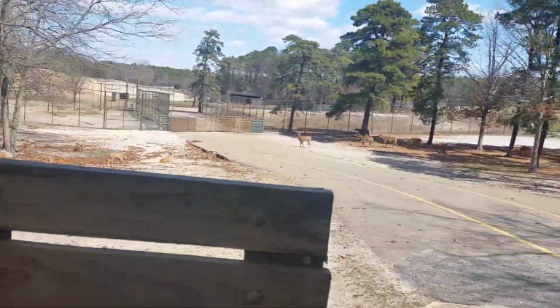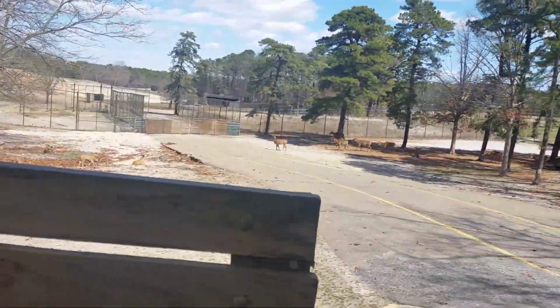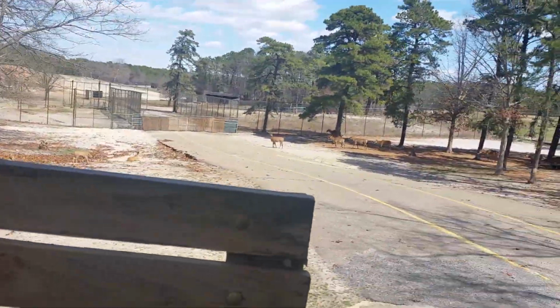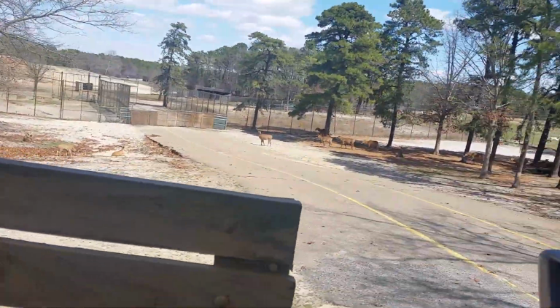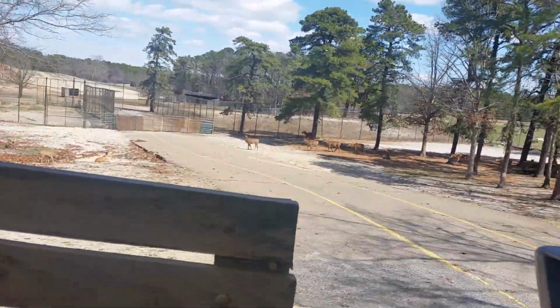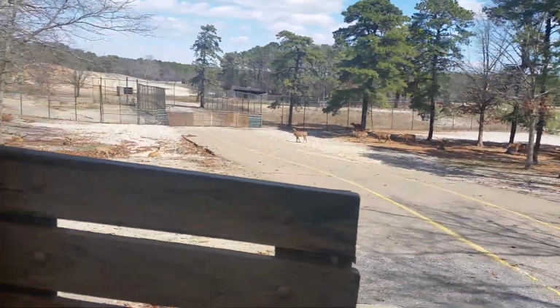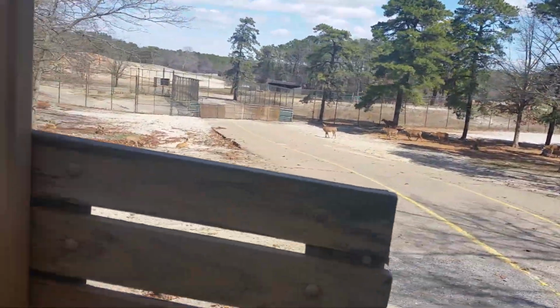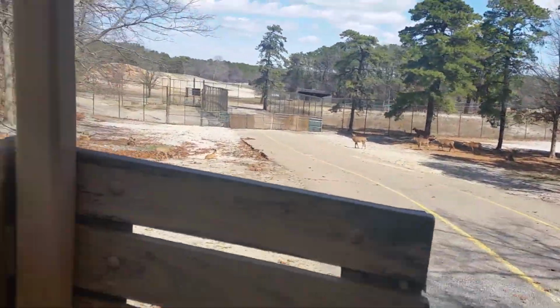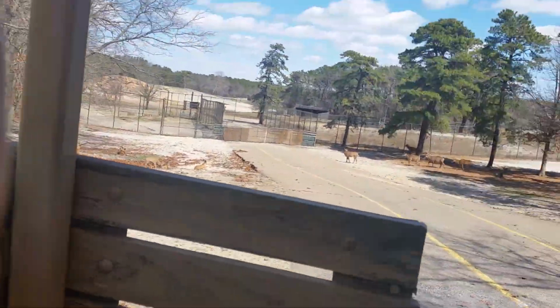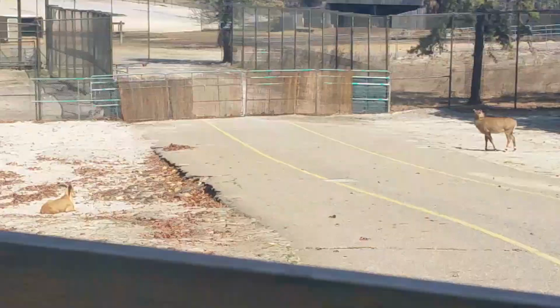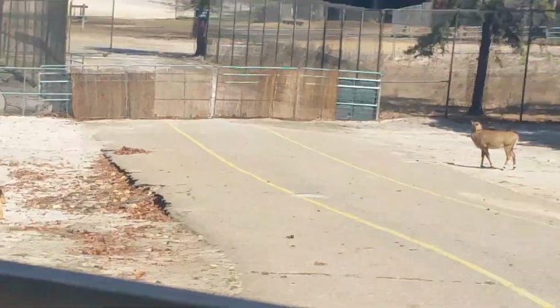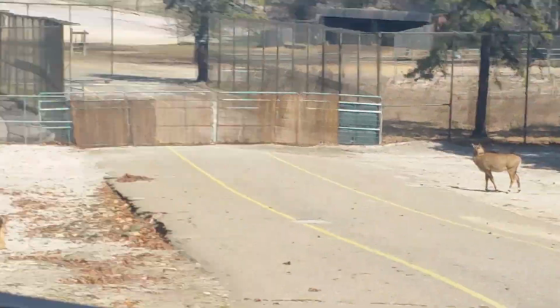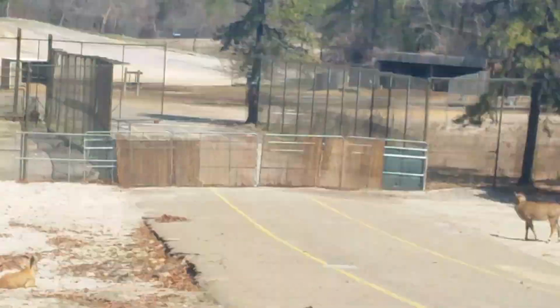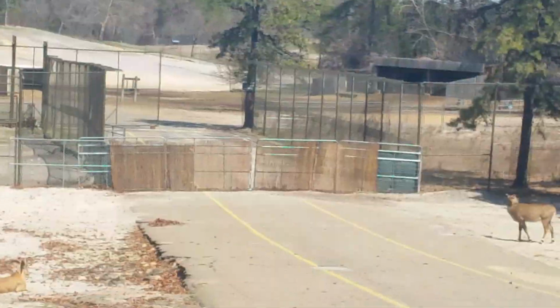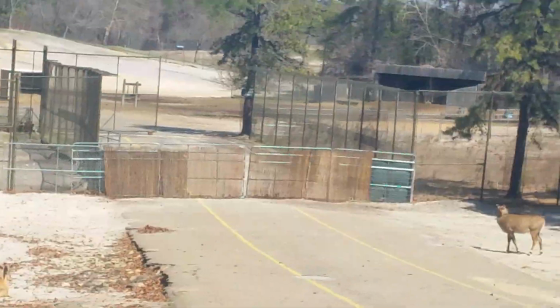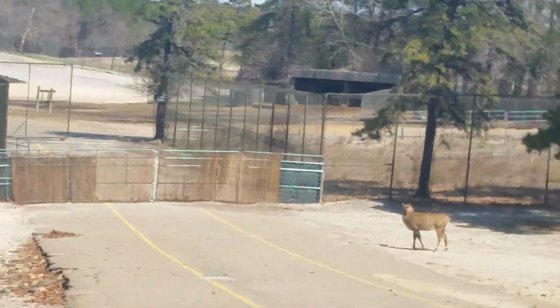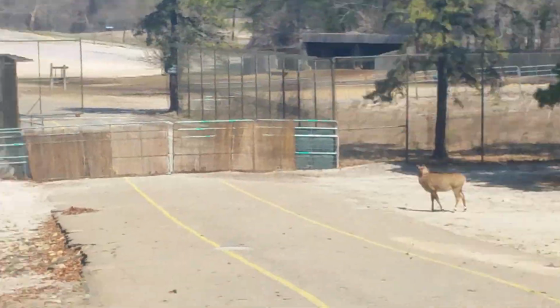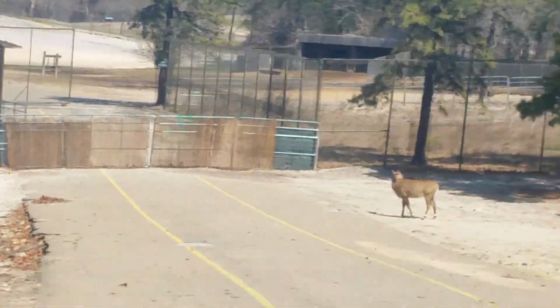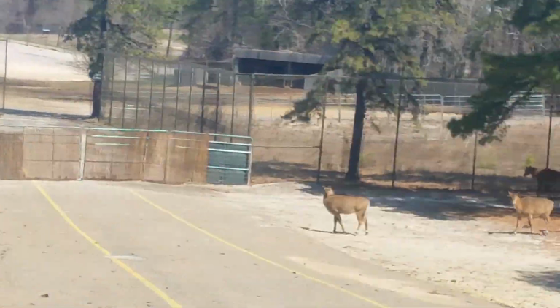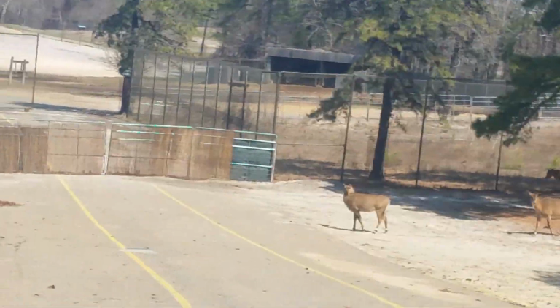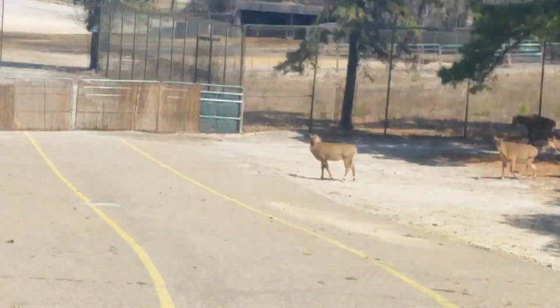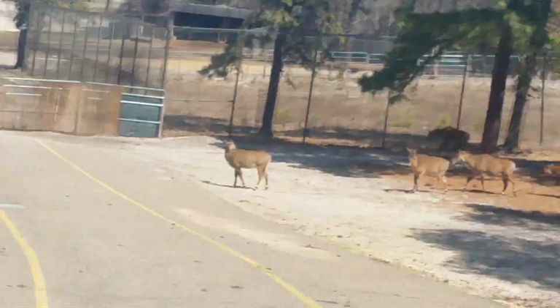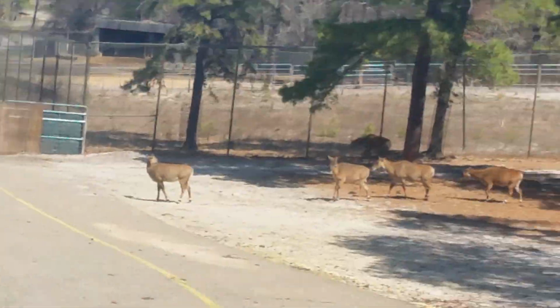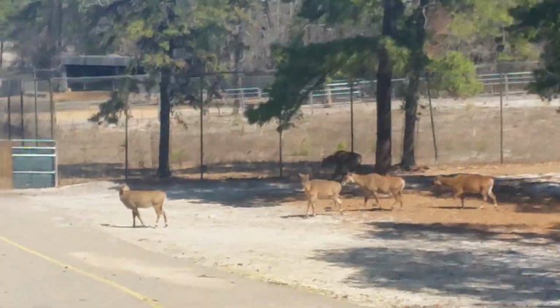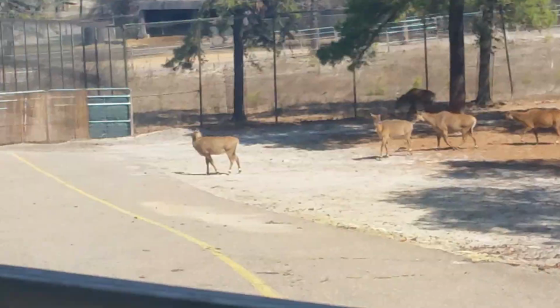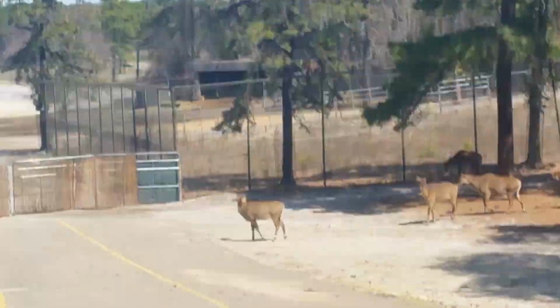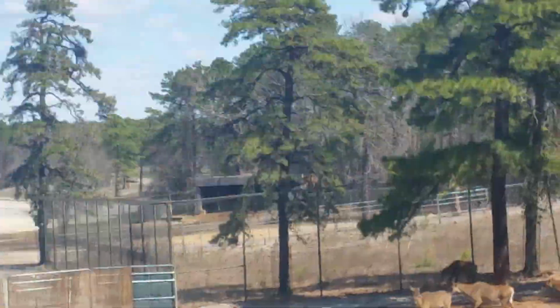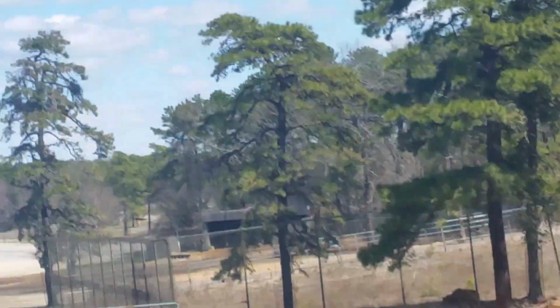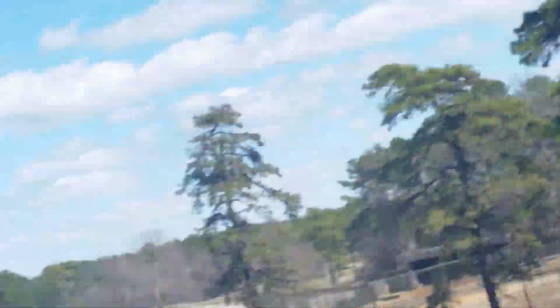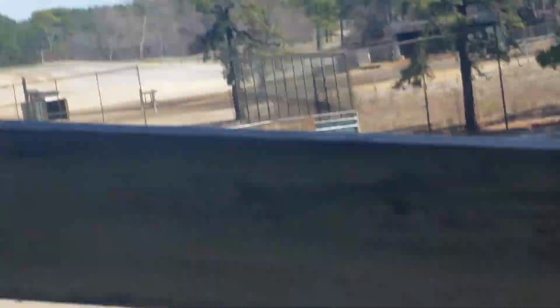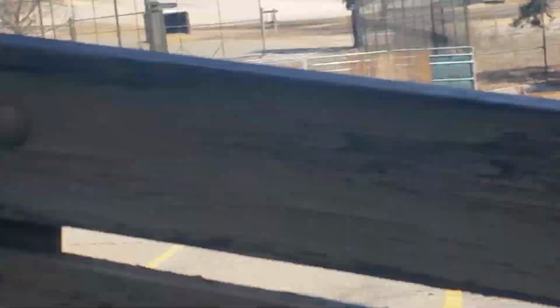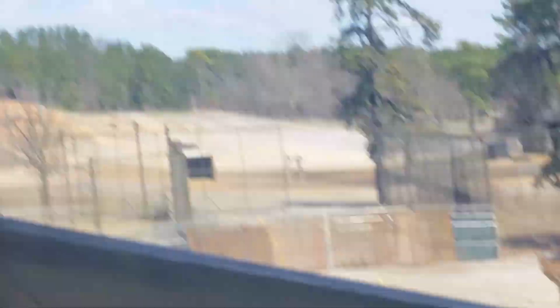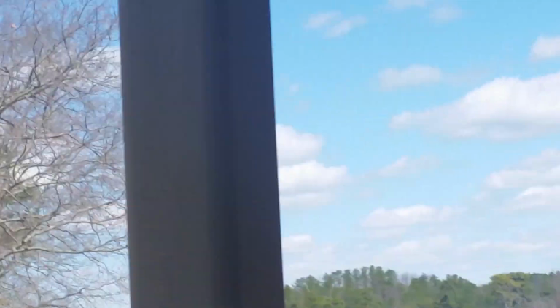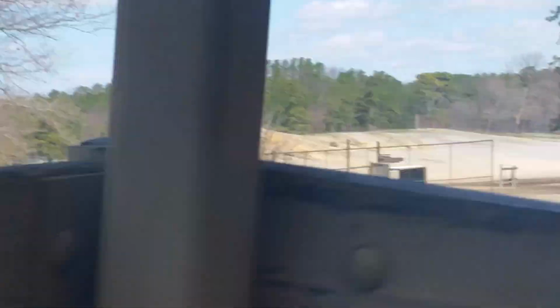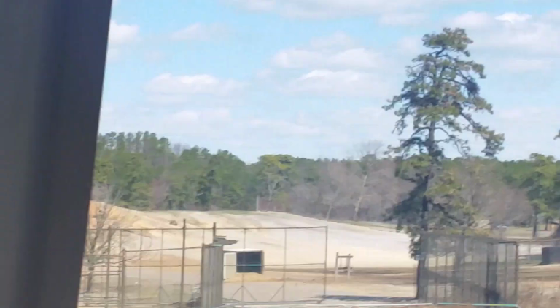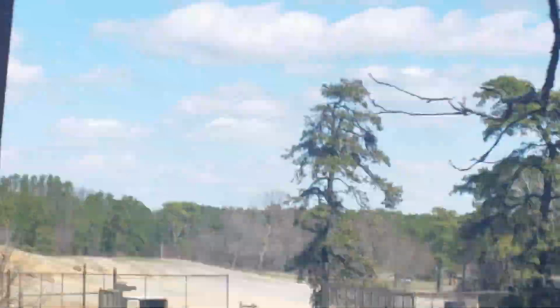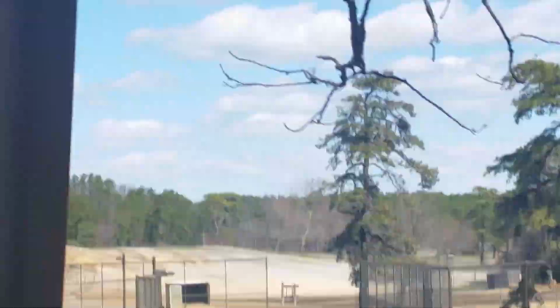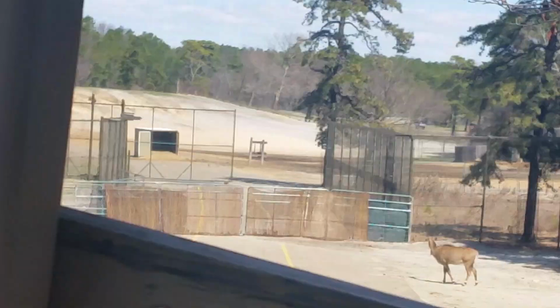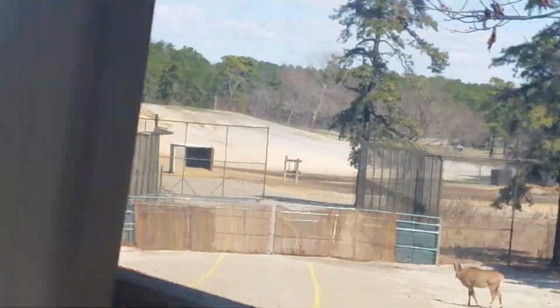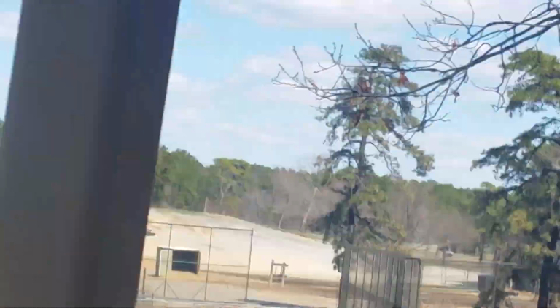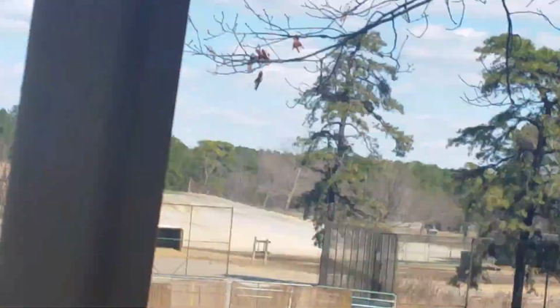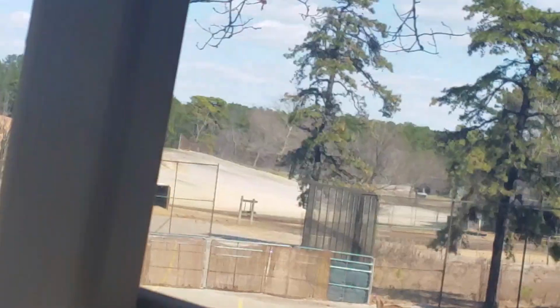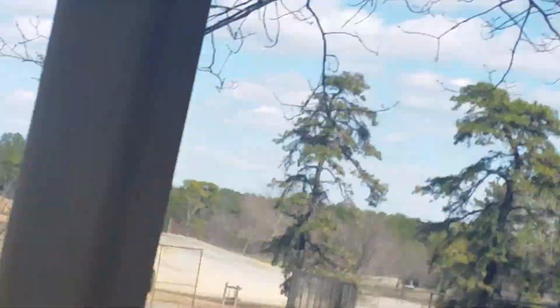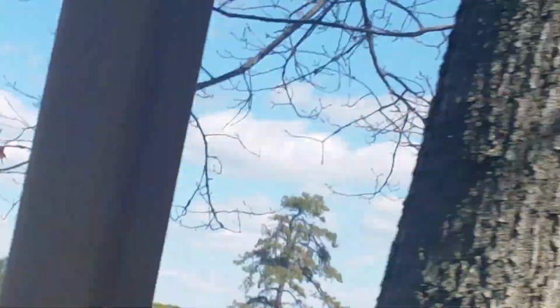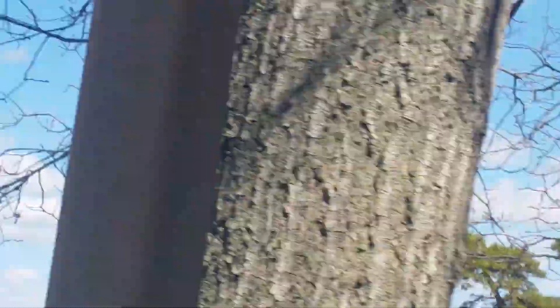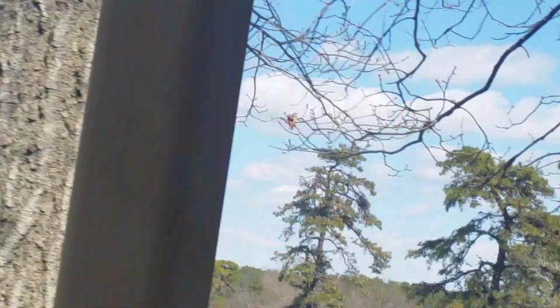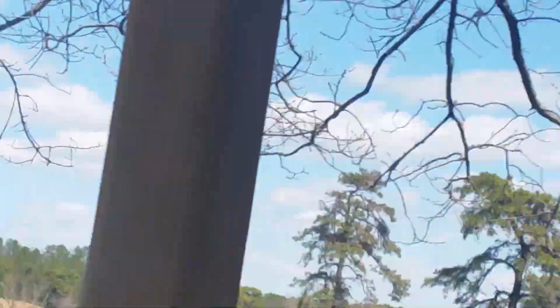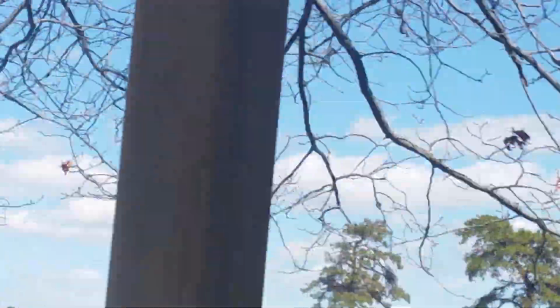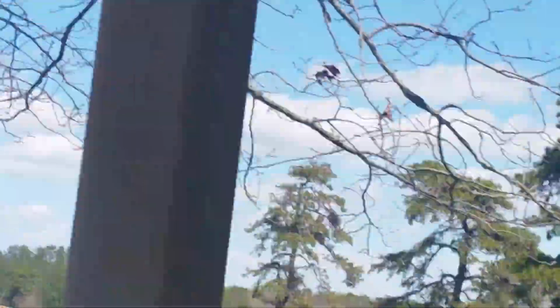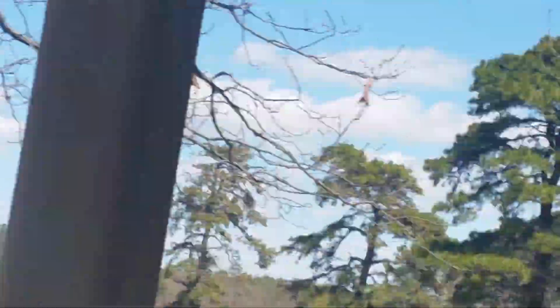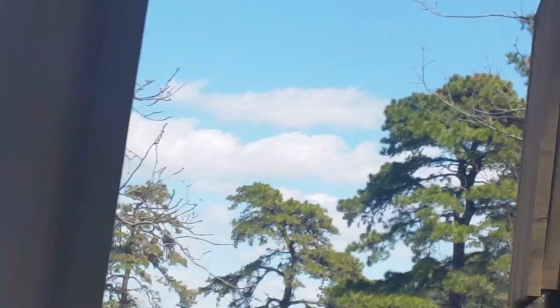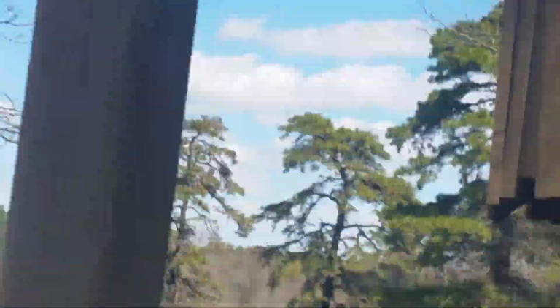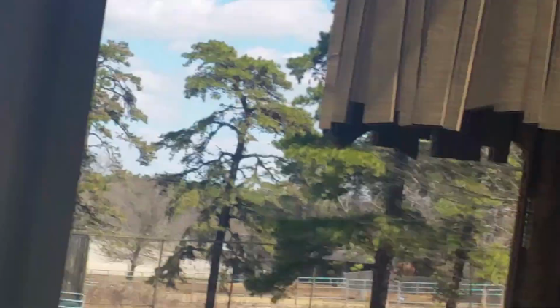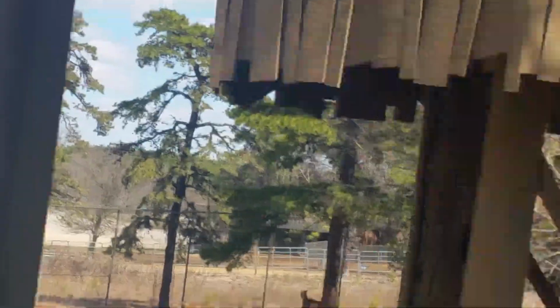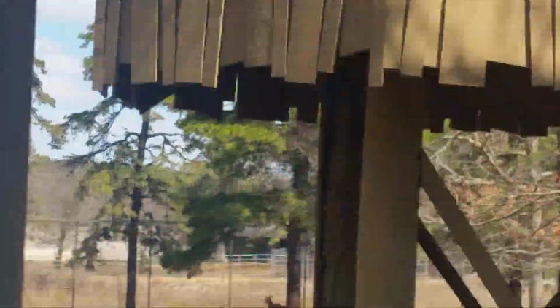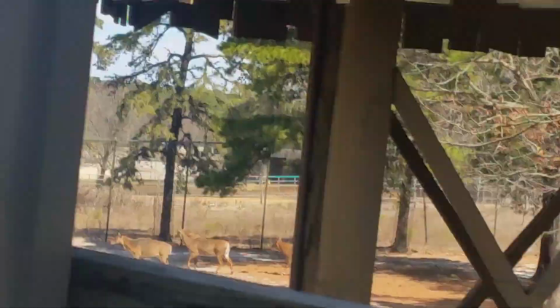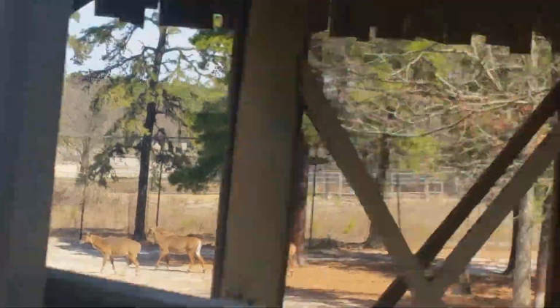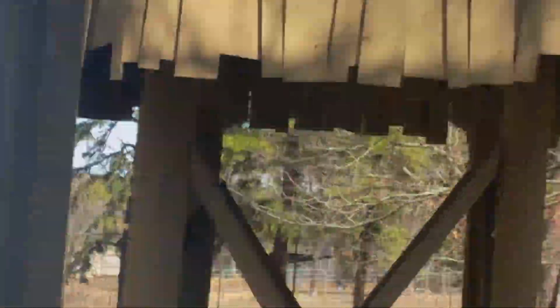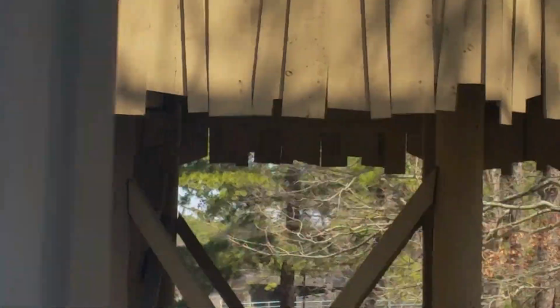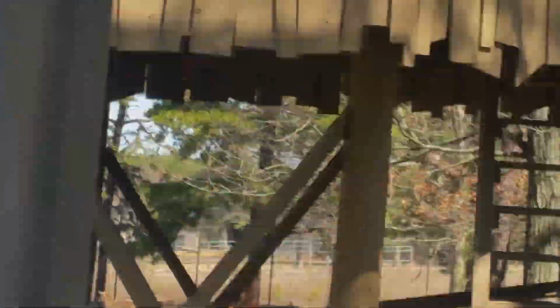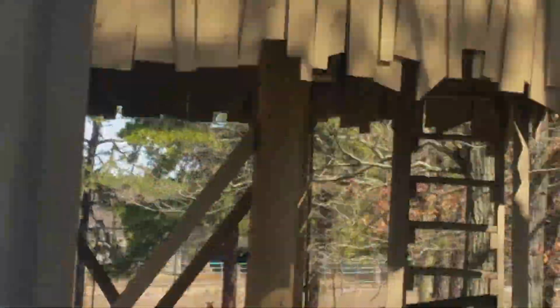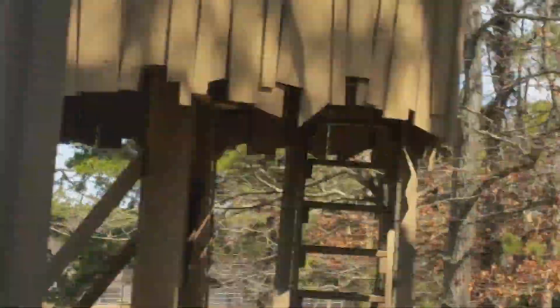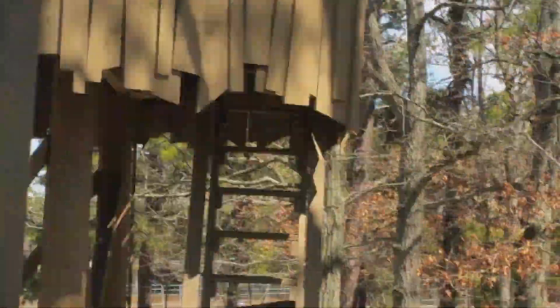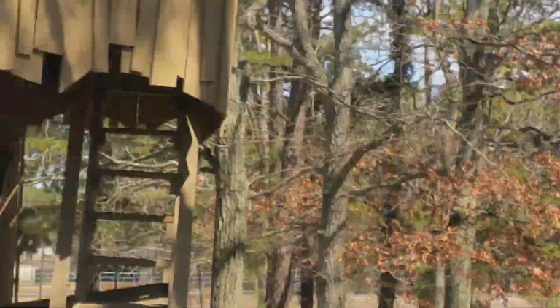Look at that — those are Nilgai over in the distance. This is a main food for tigers.